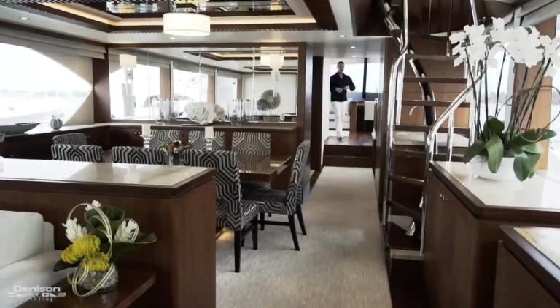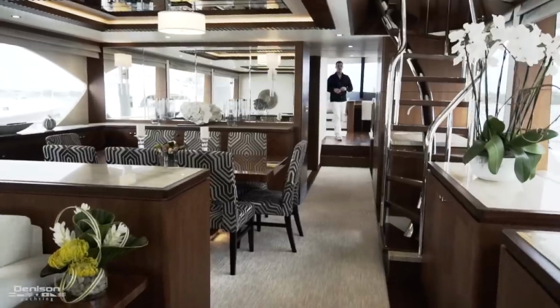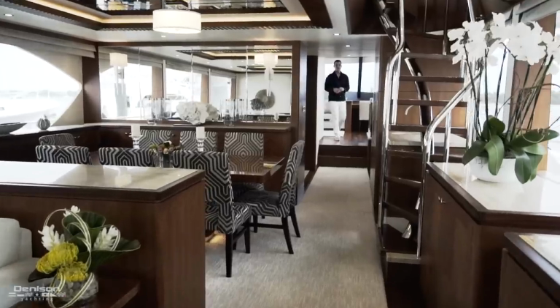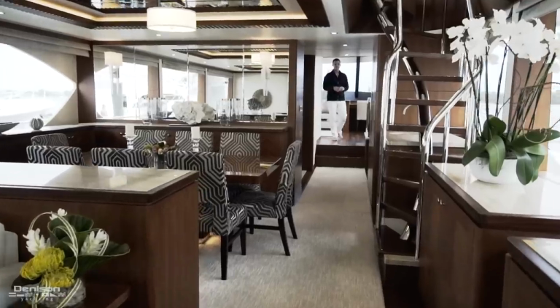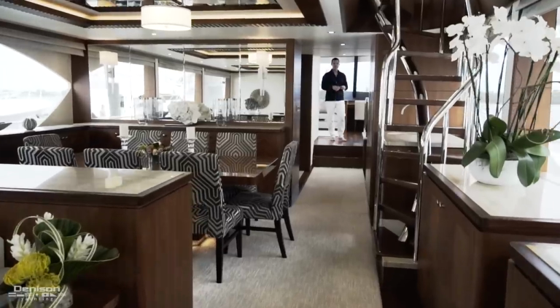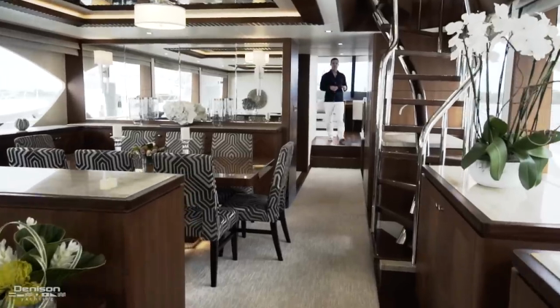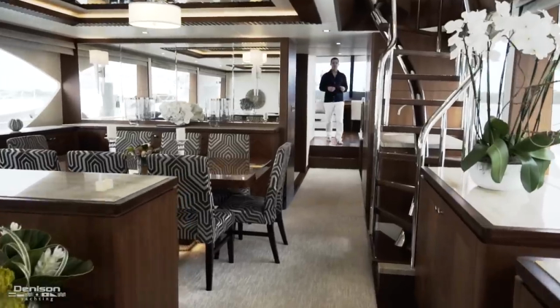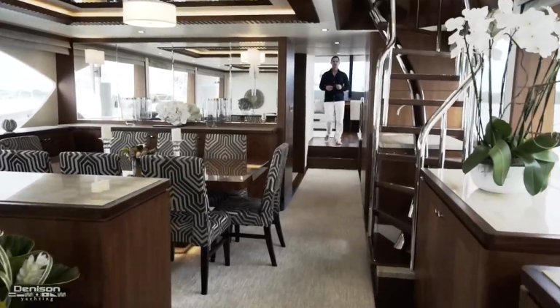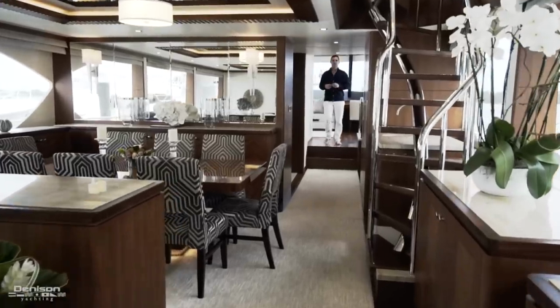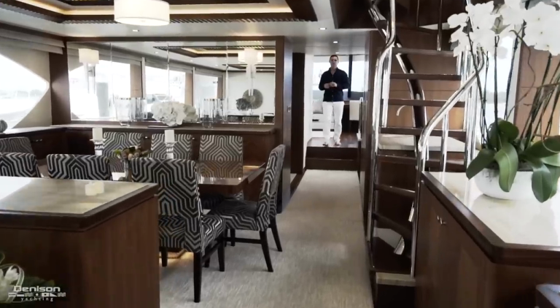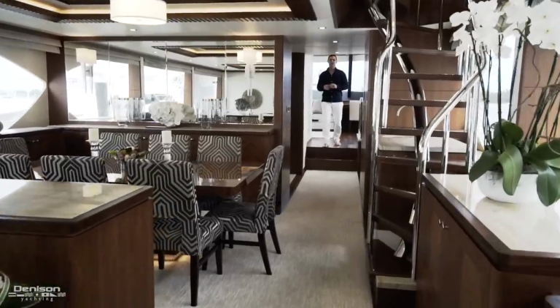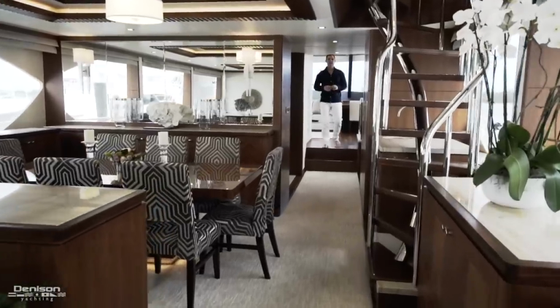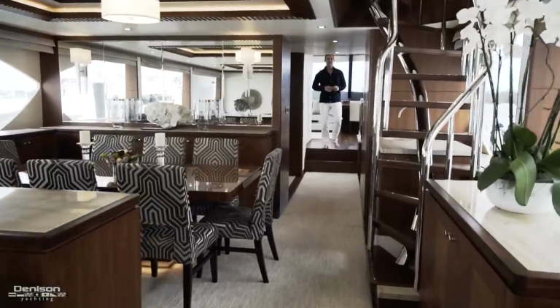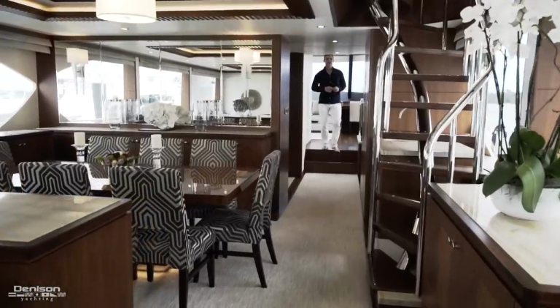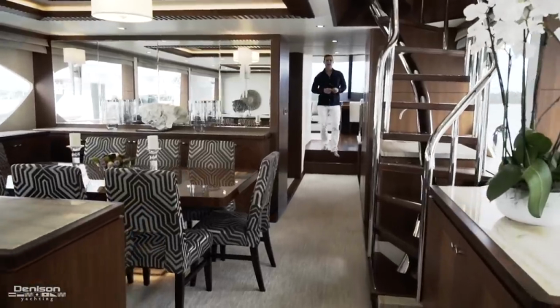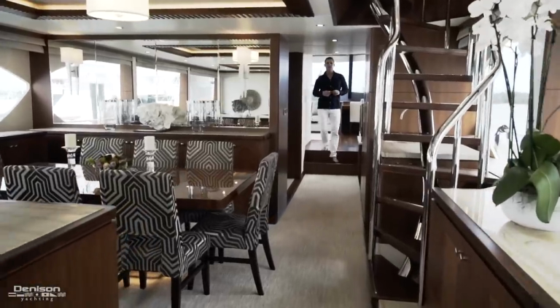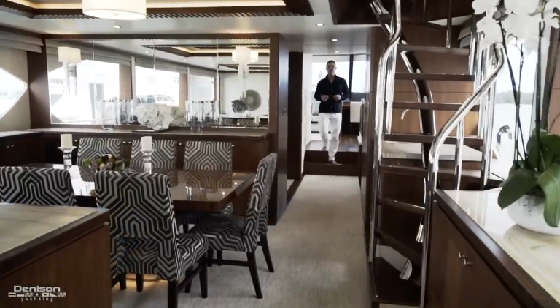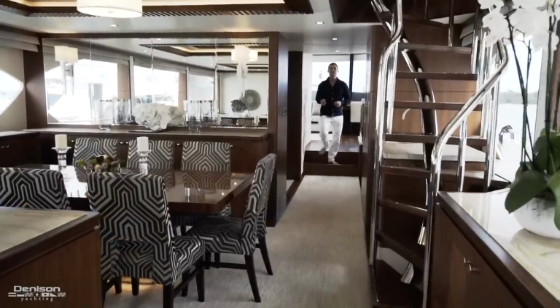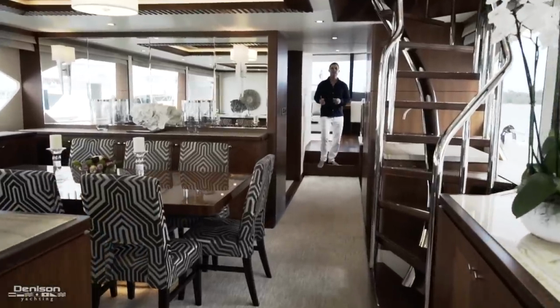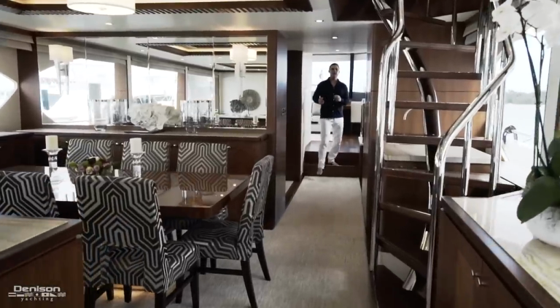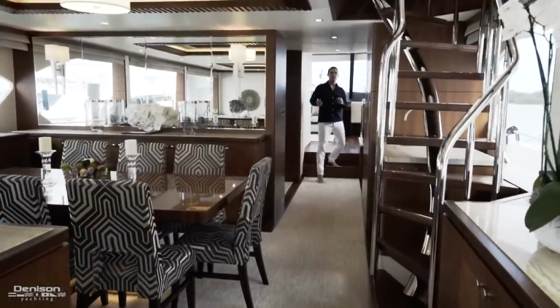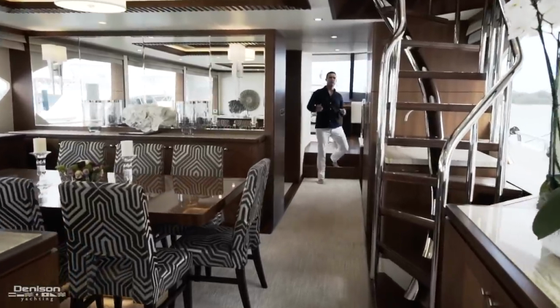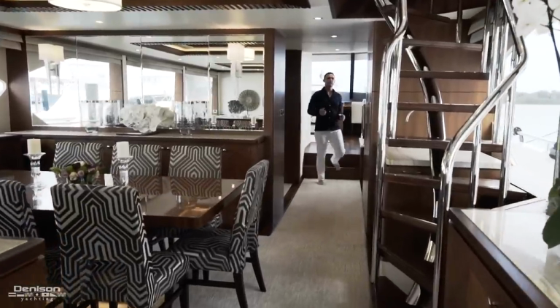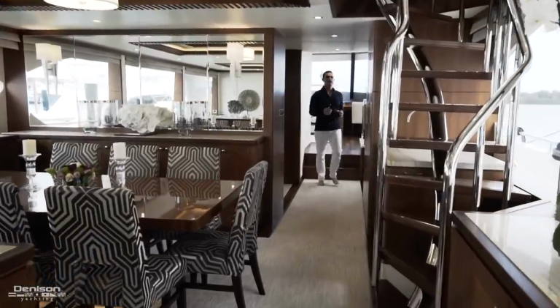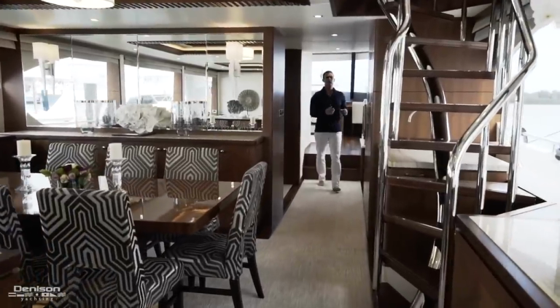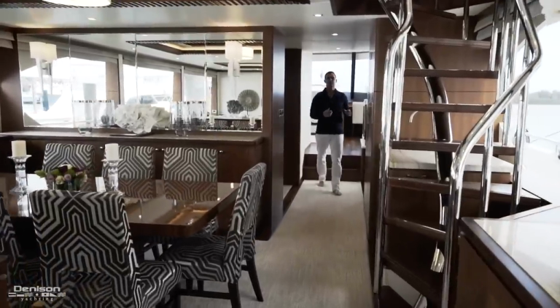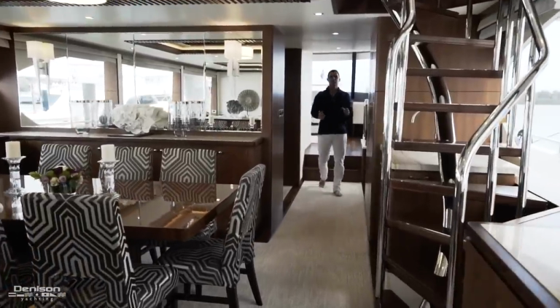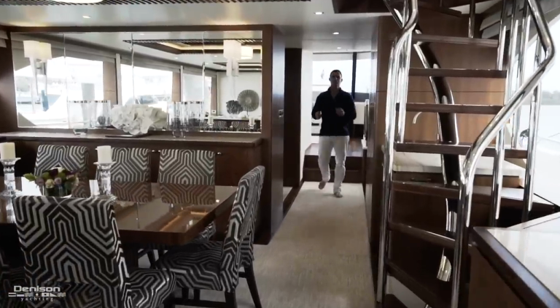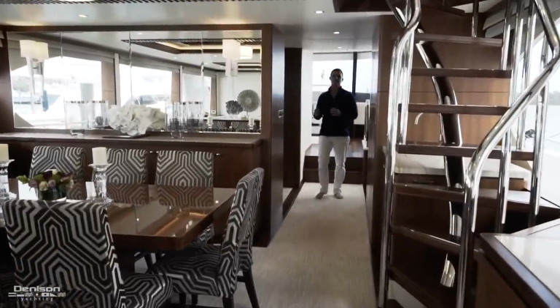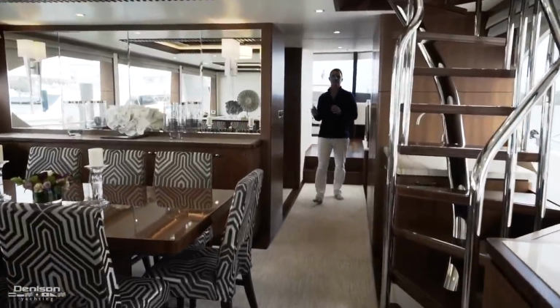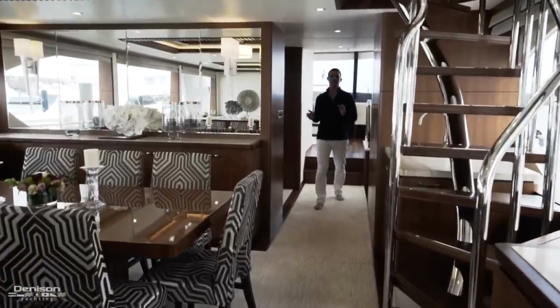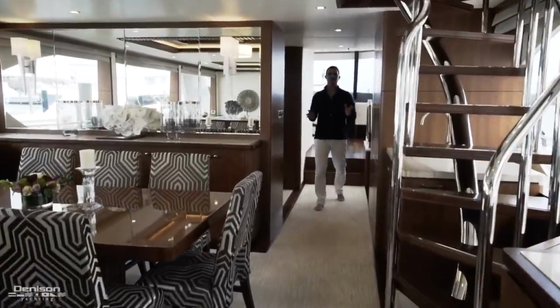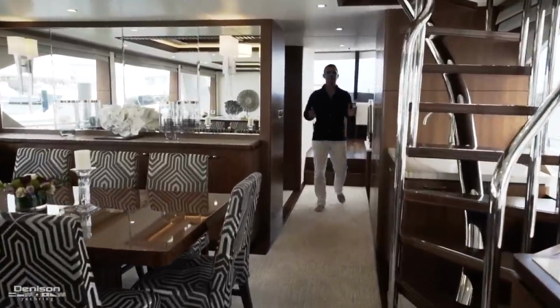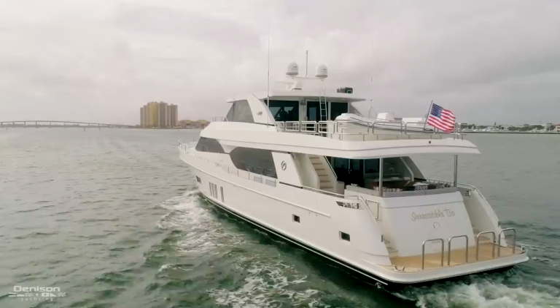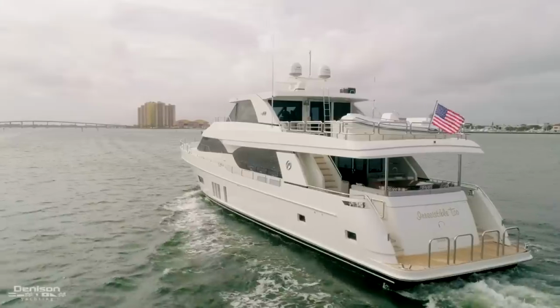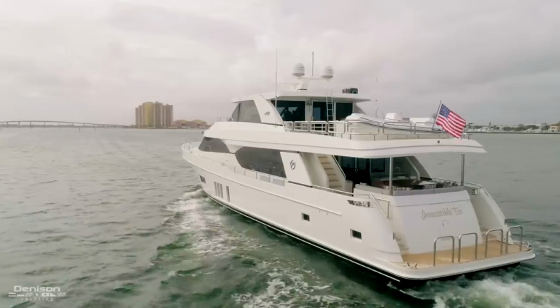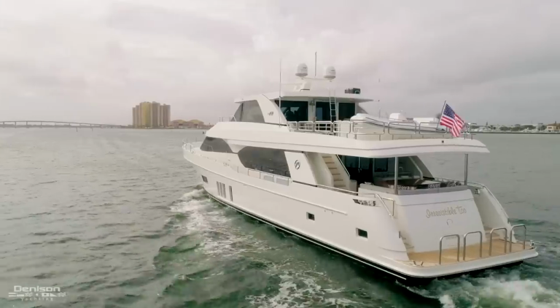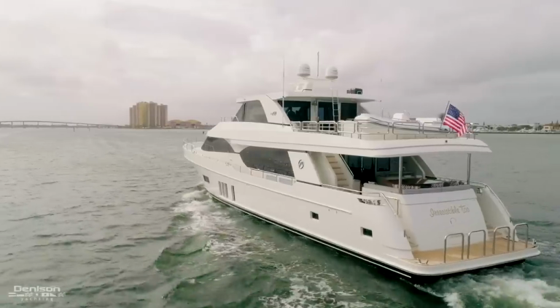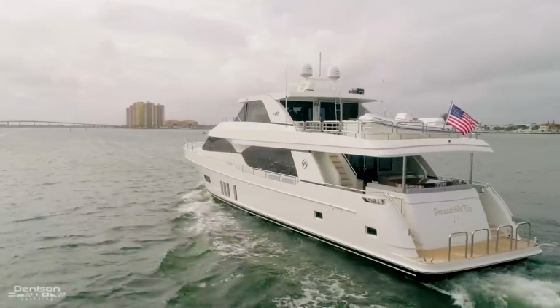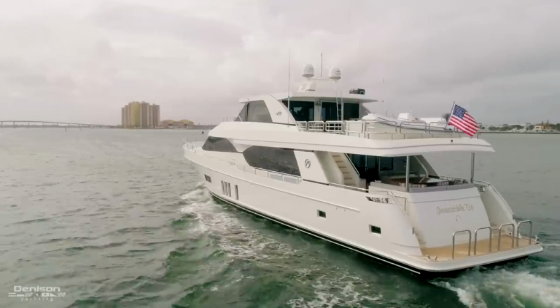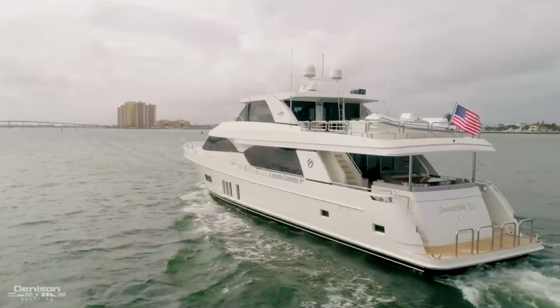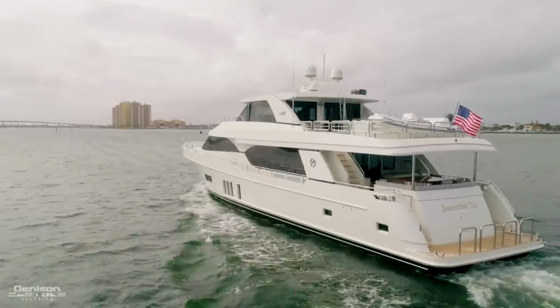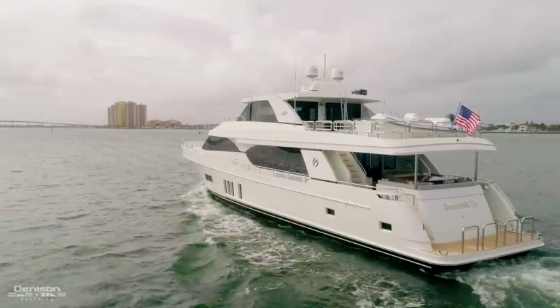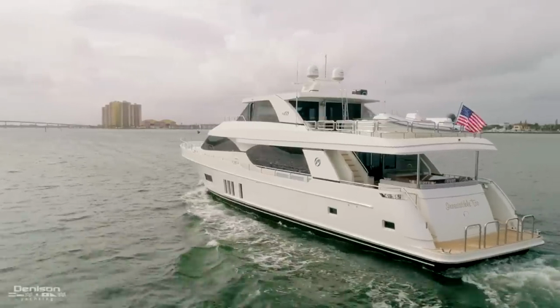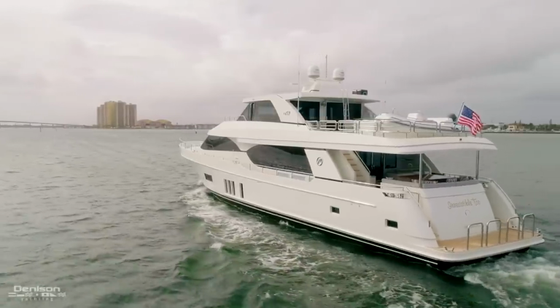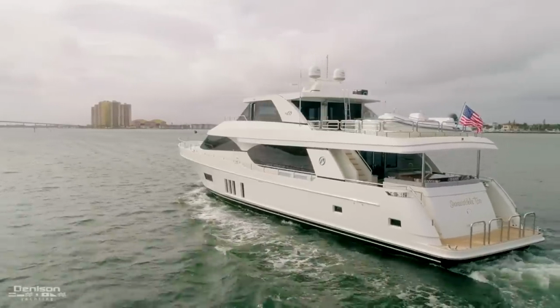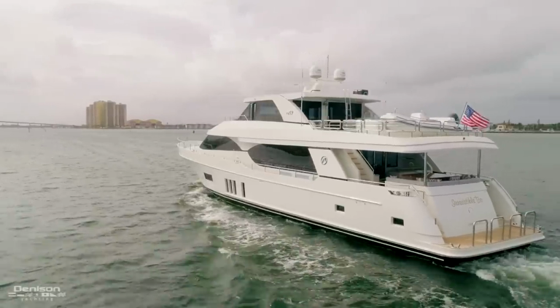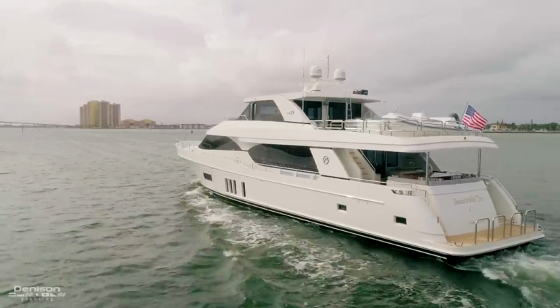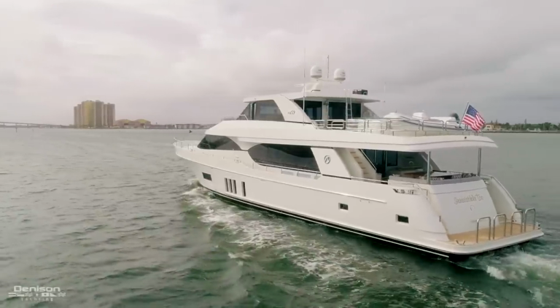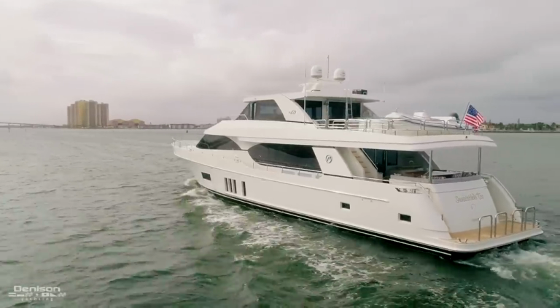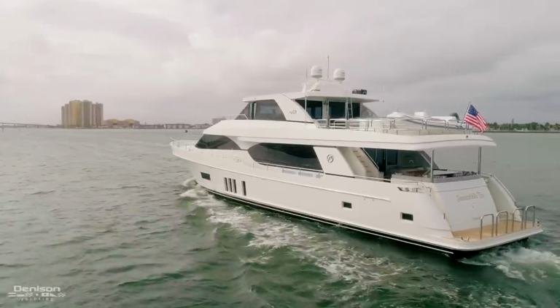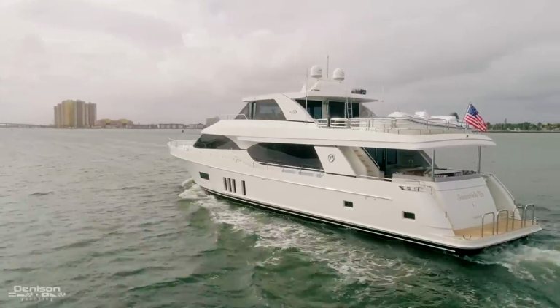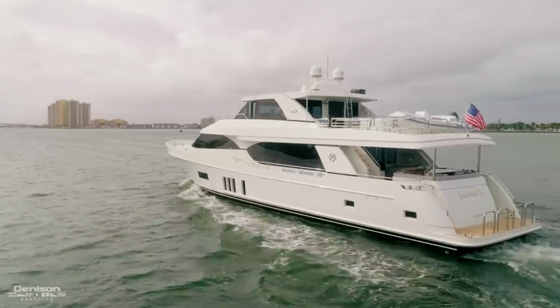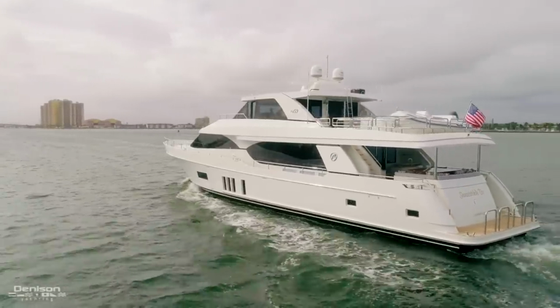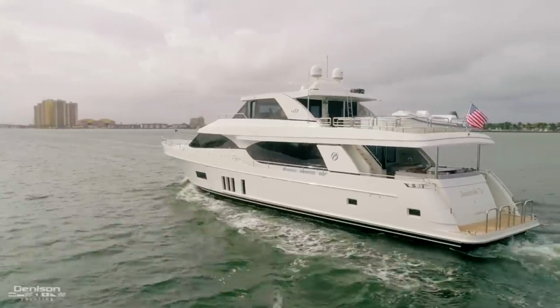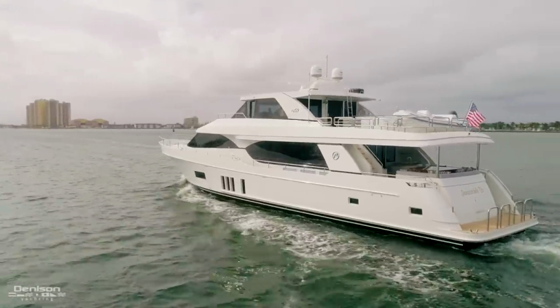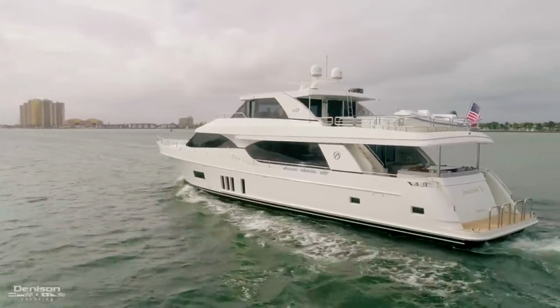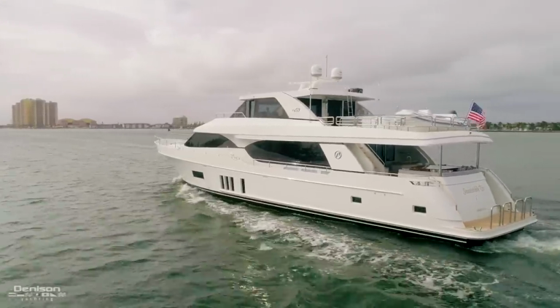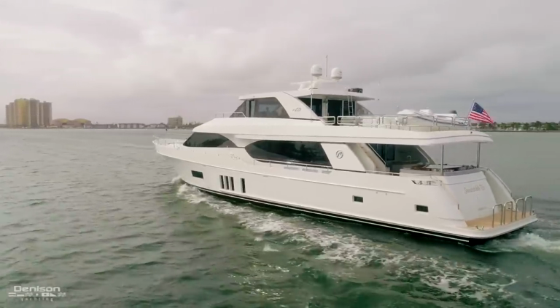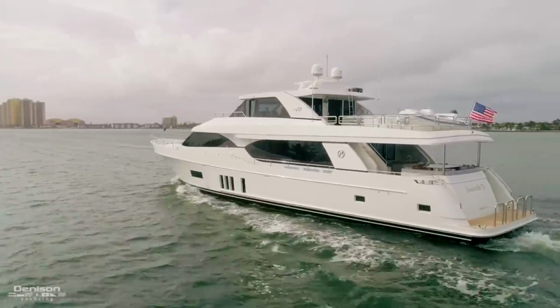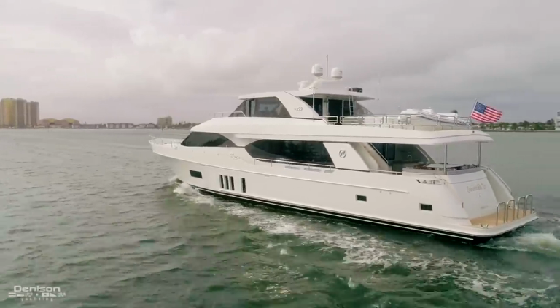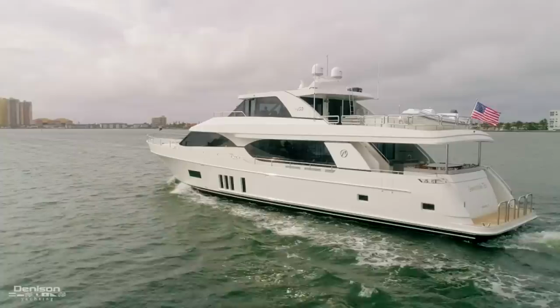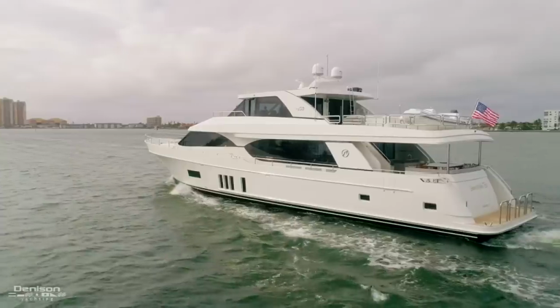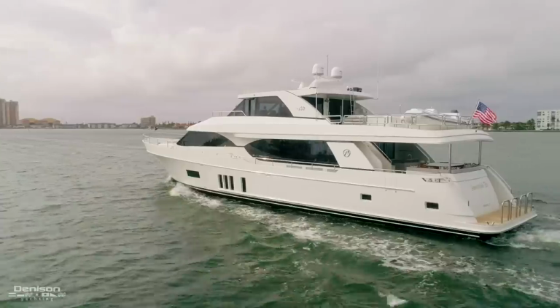Hi, I'm Alex Clark from Denison Yachting, and today we're going to take you on board this beautiful 2017 100-foot Ocean Alexander named Irresistible II.